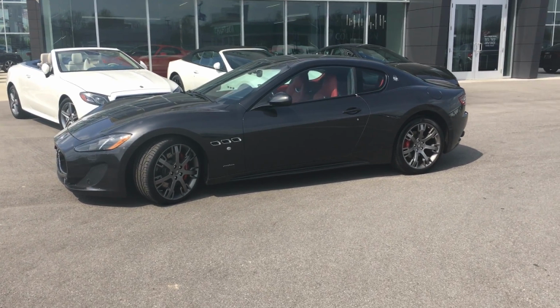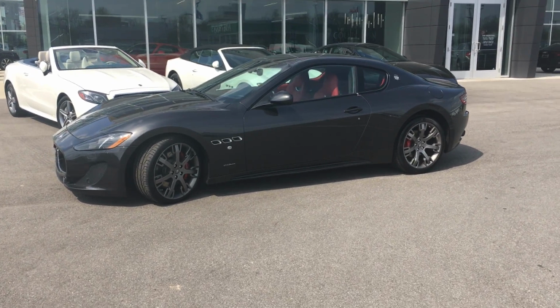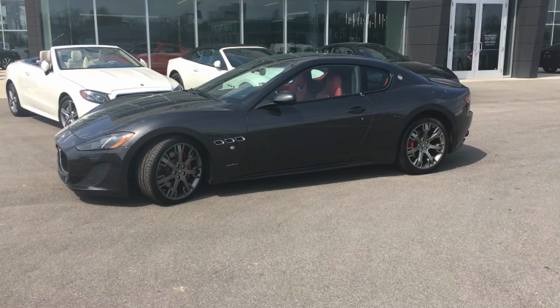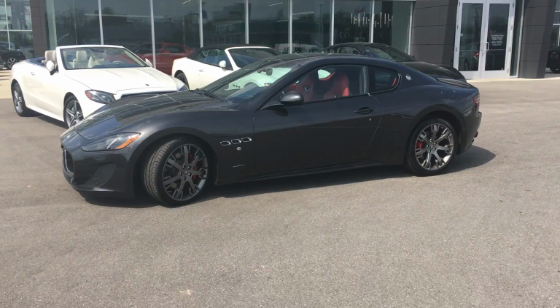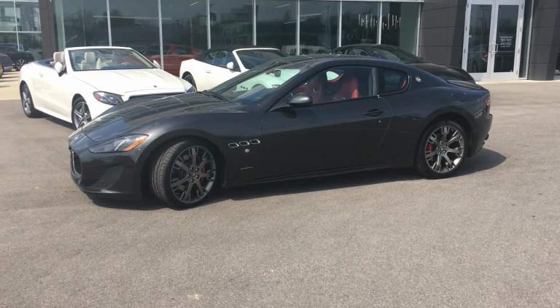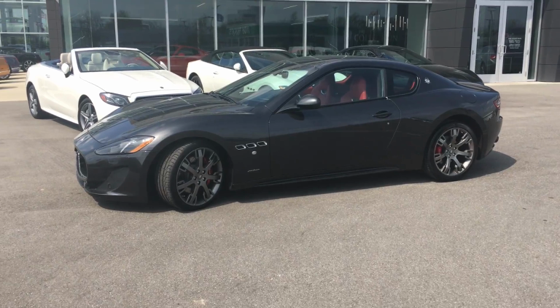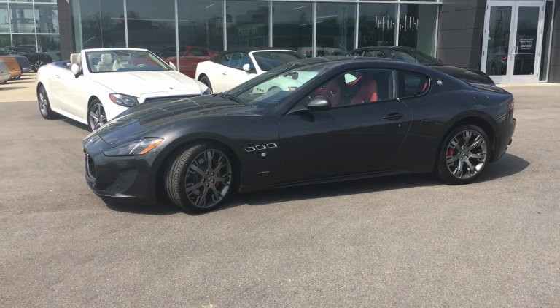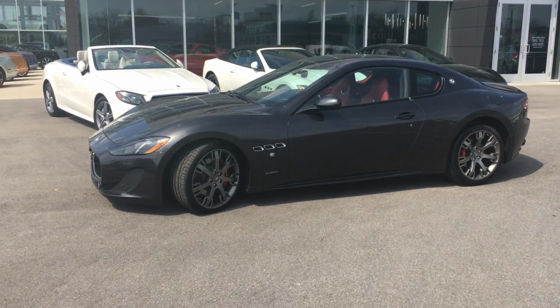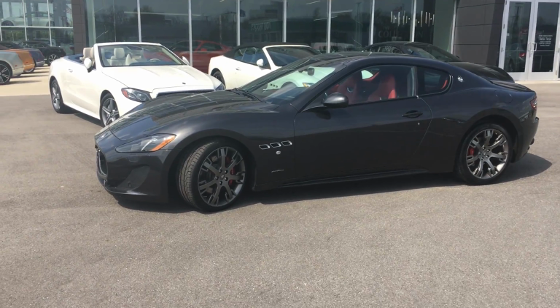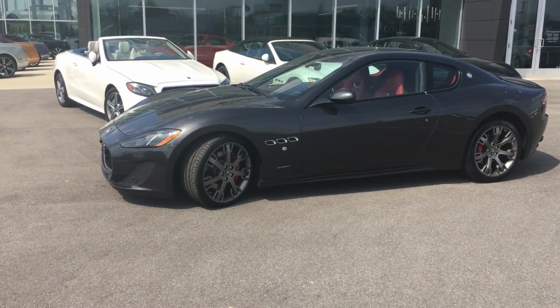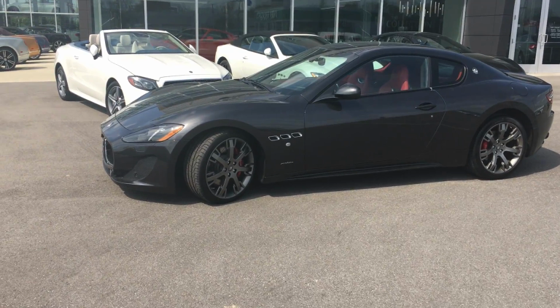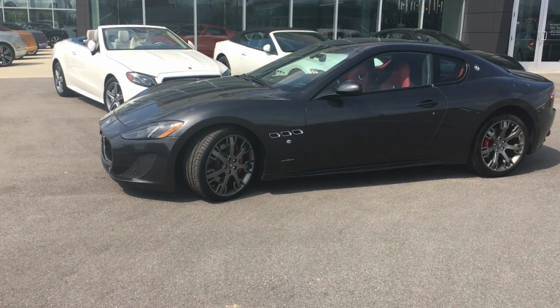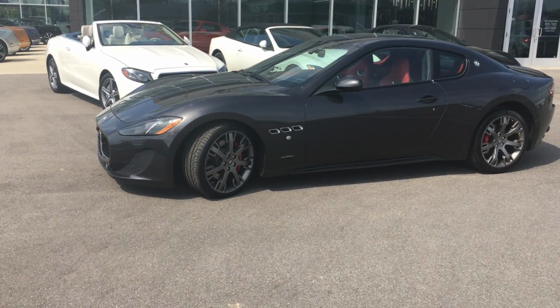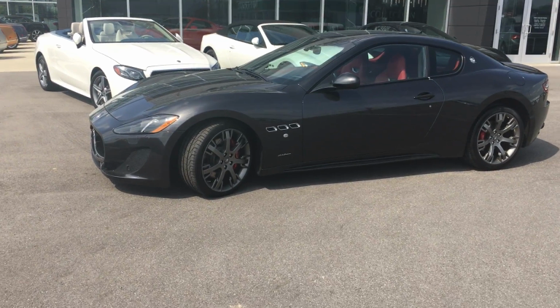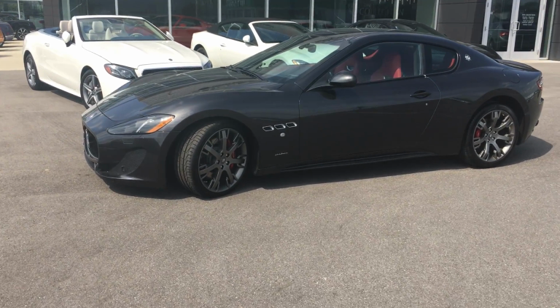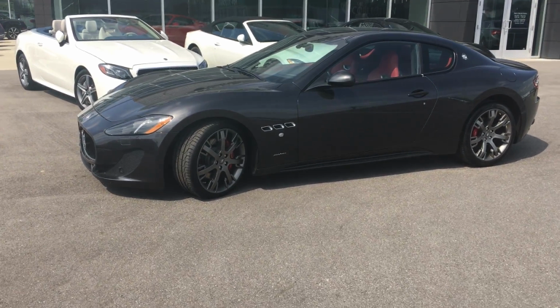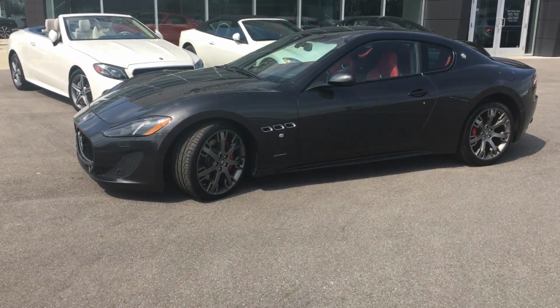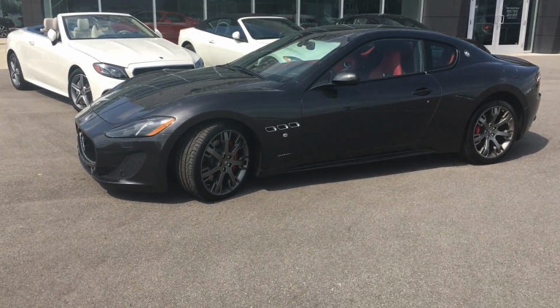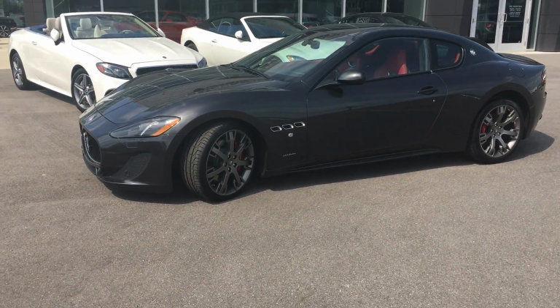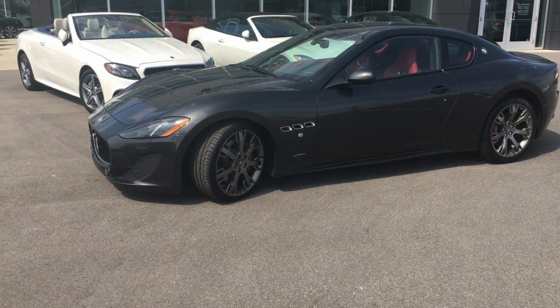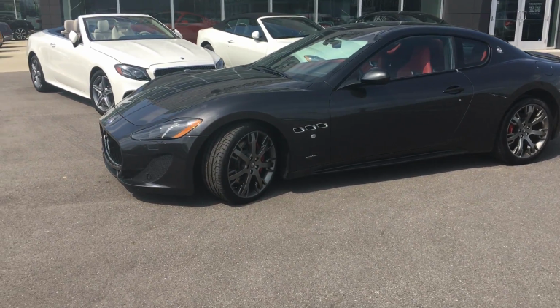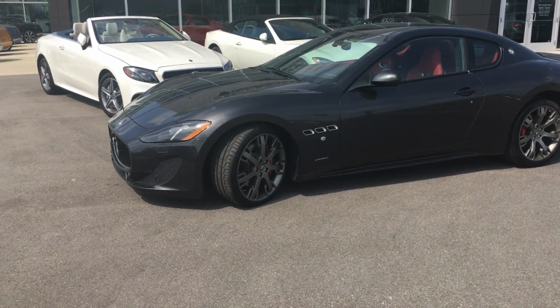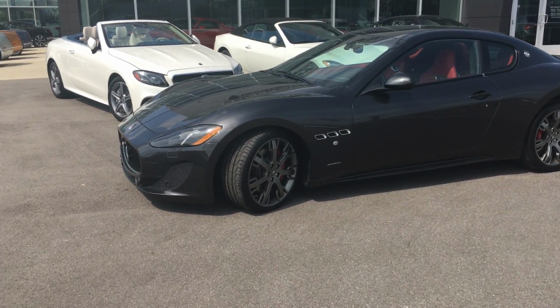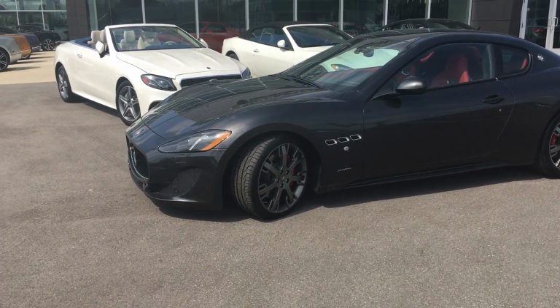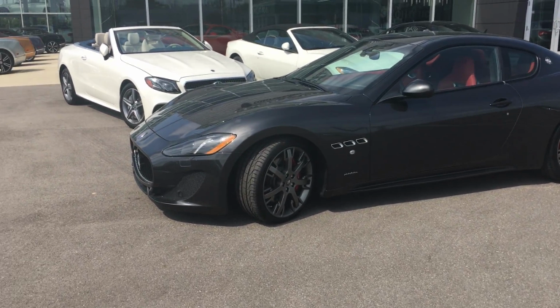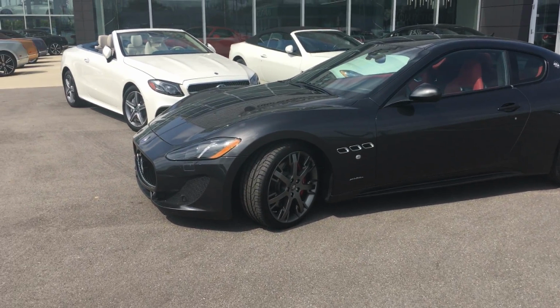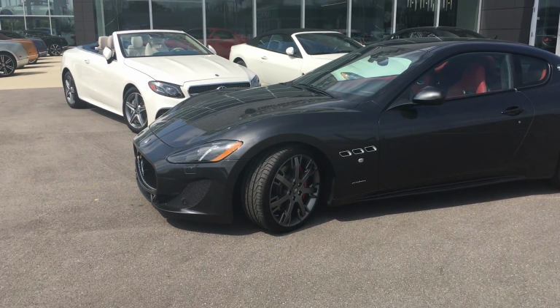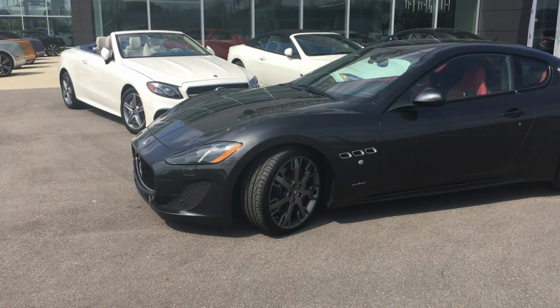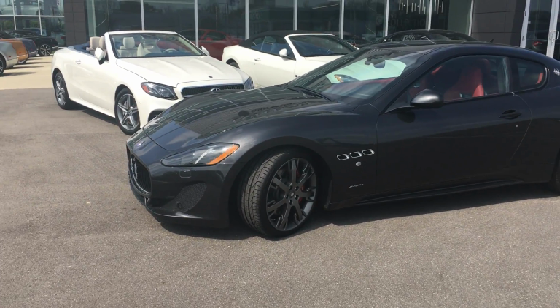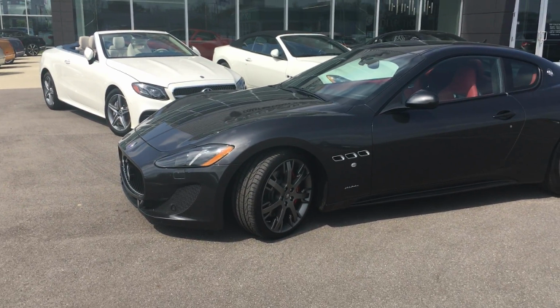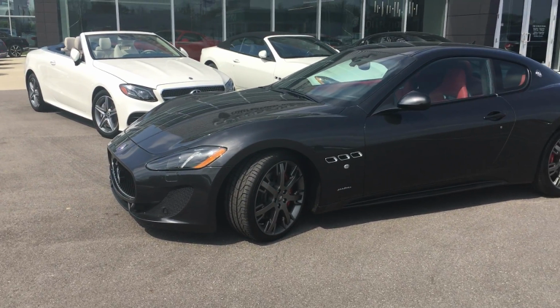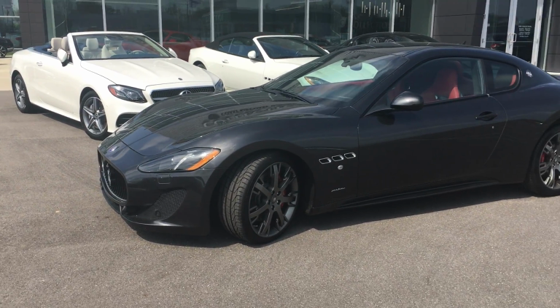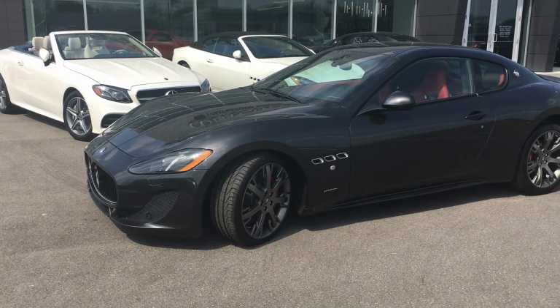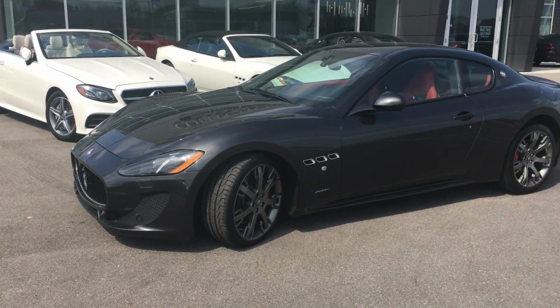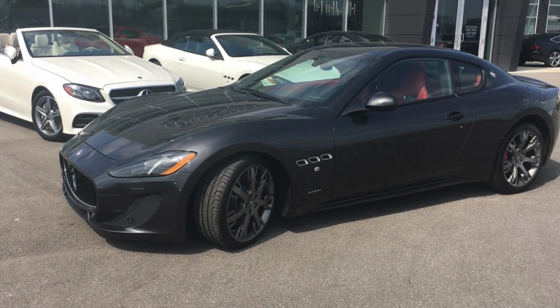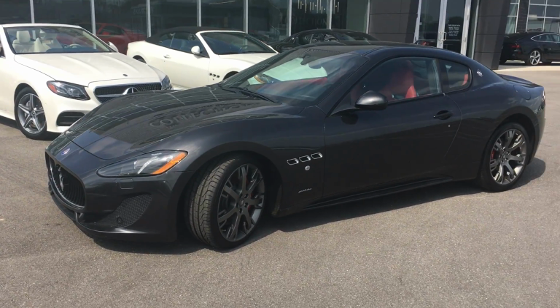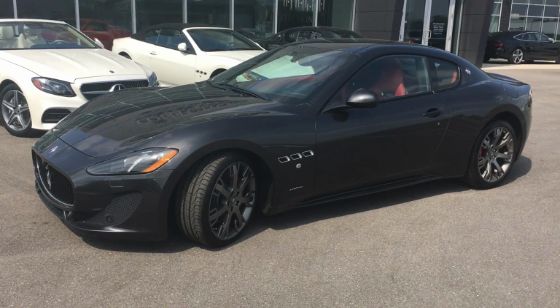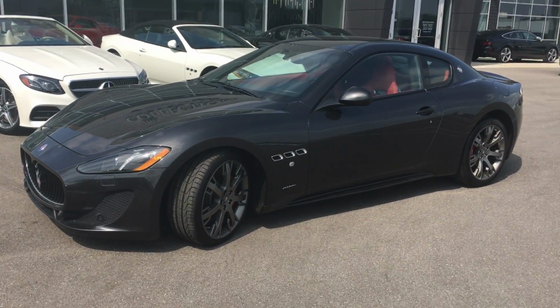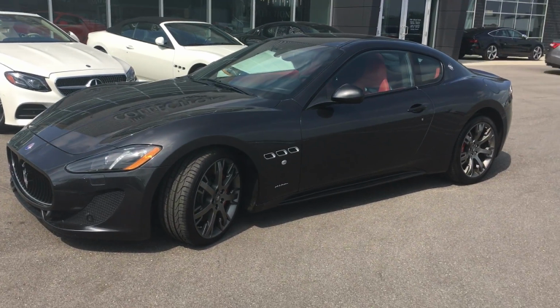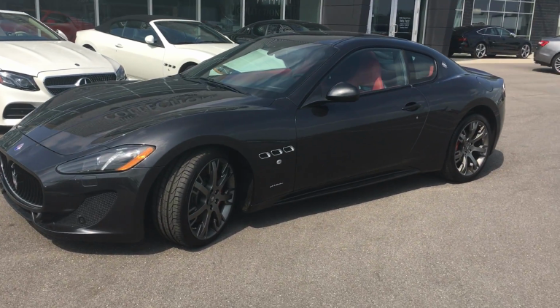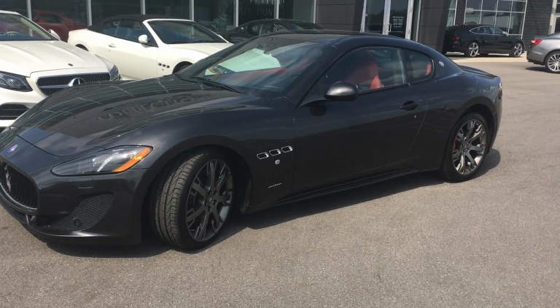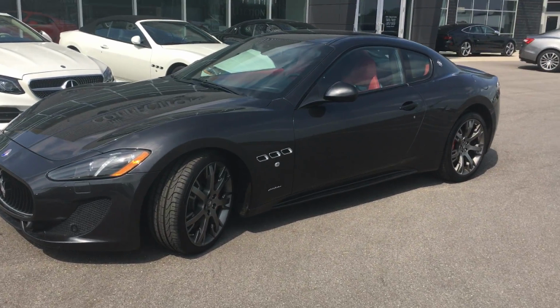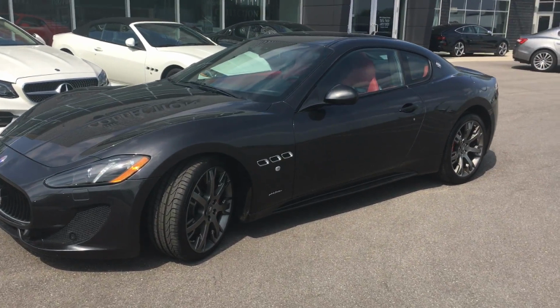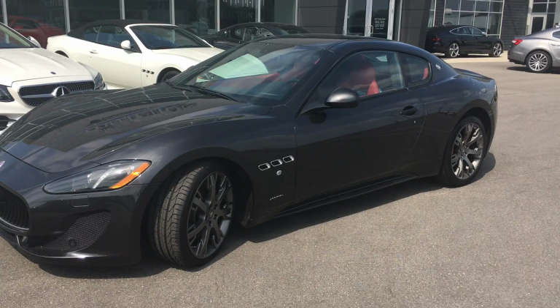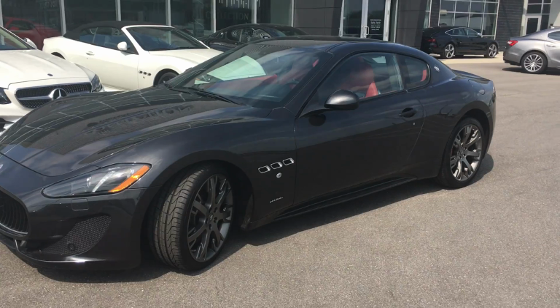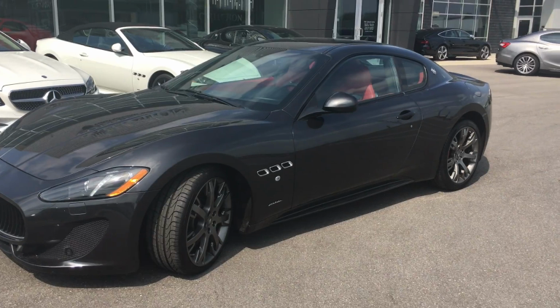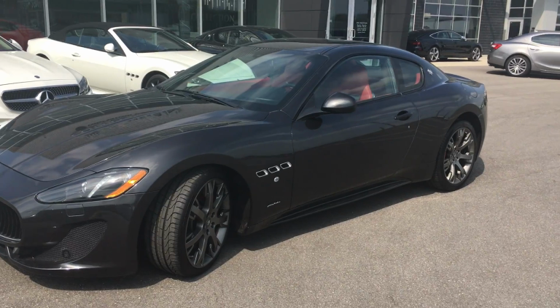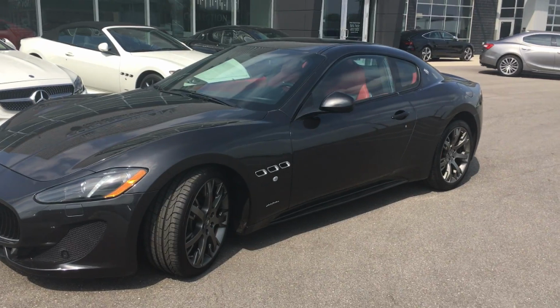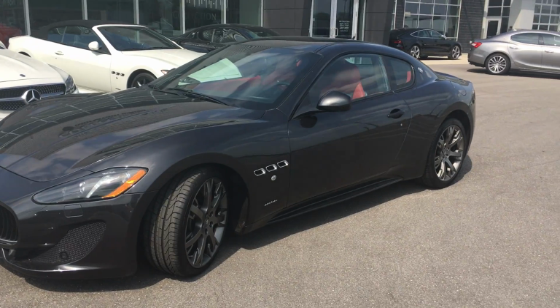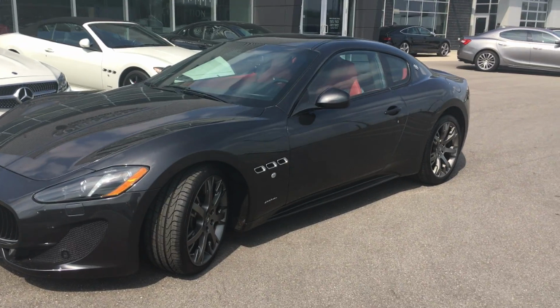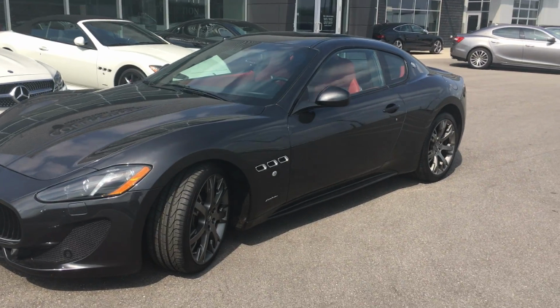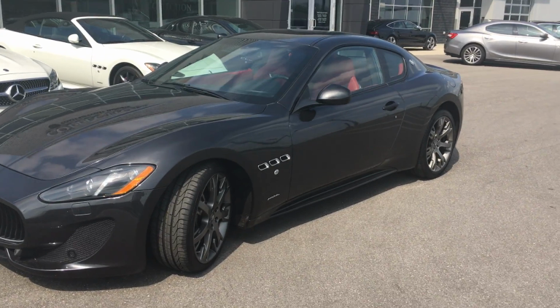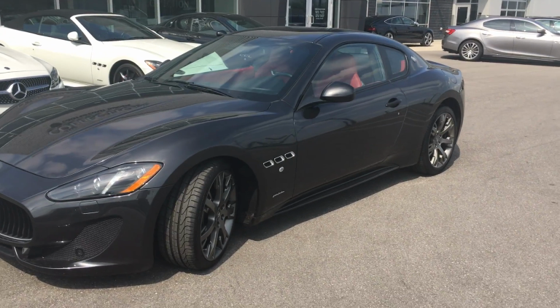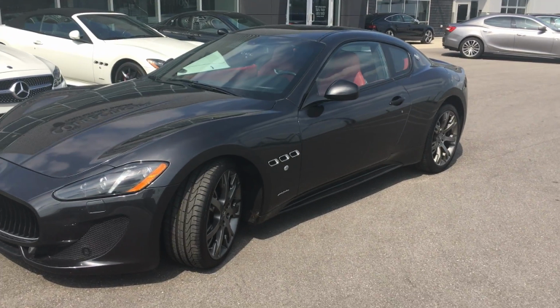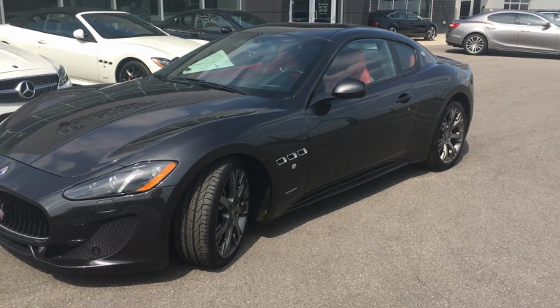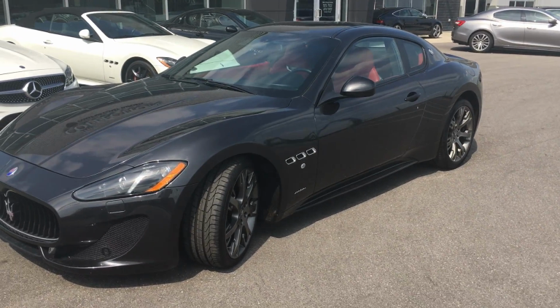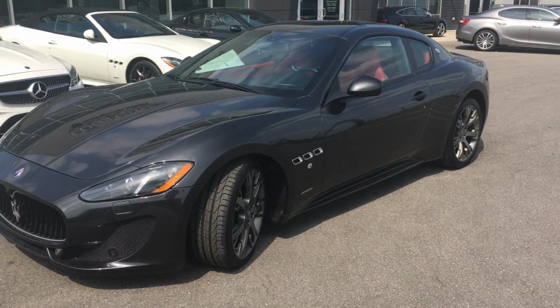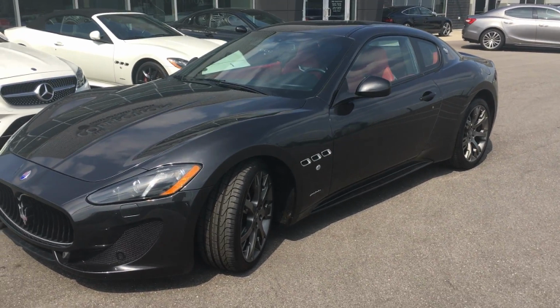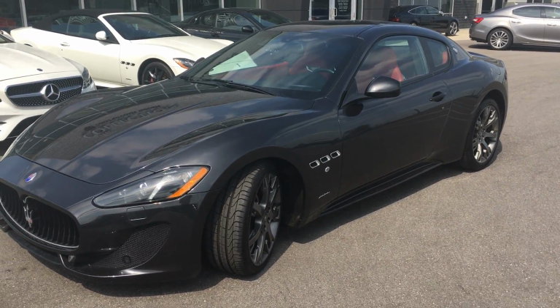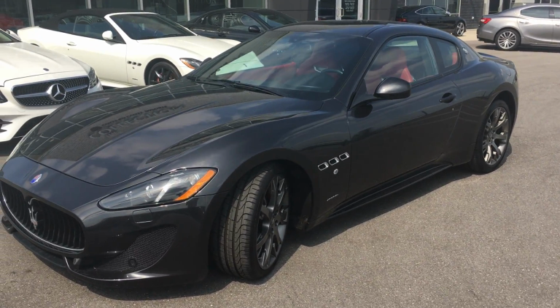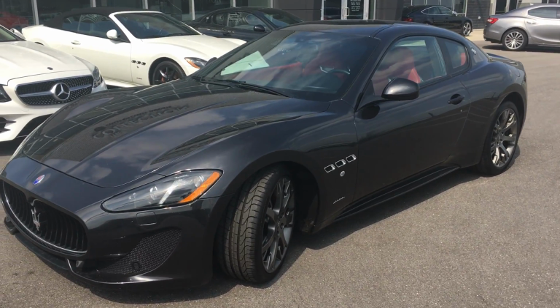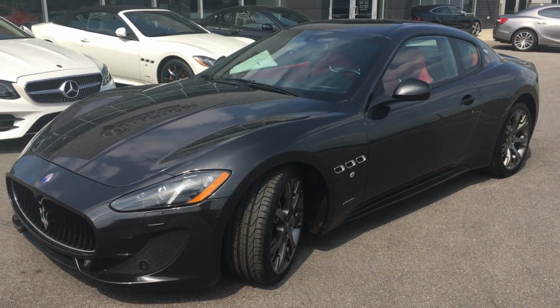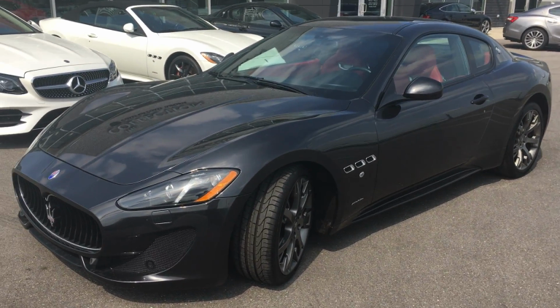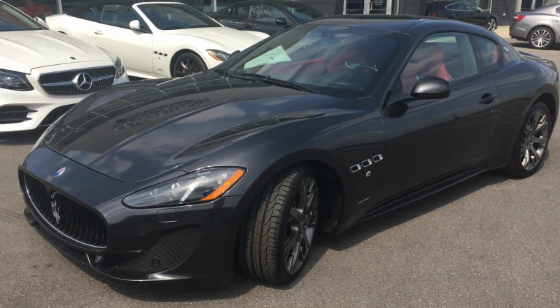This does come equipped with a 4.7 liter V8 engine, and this is a rear wheel drive car.